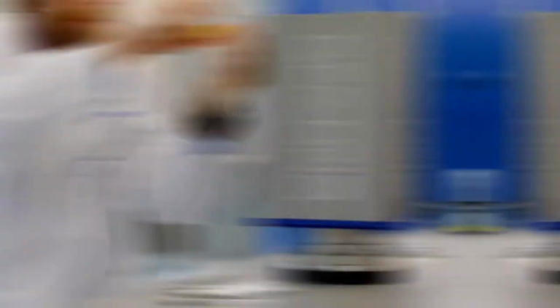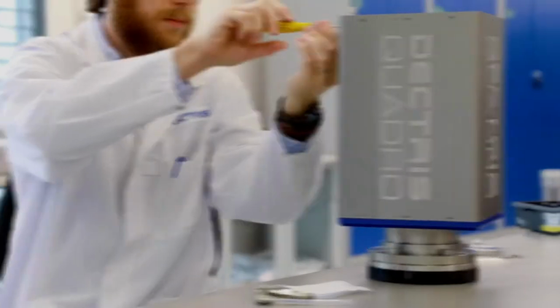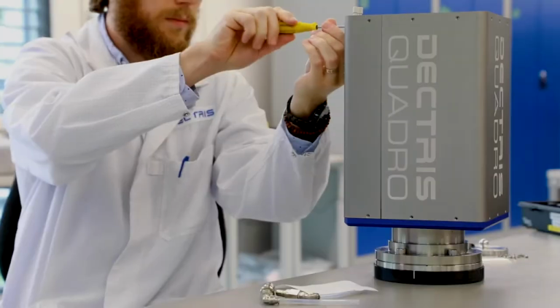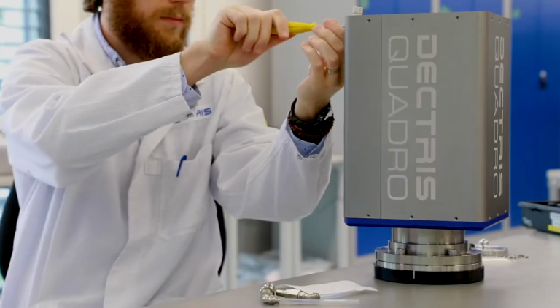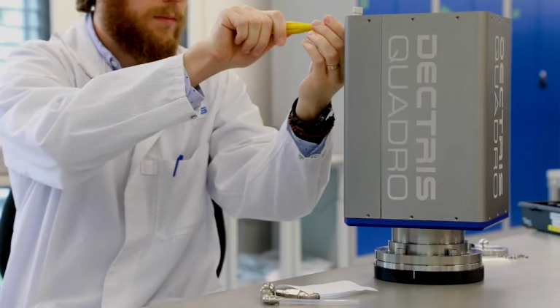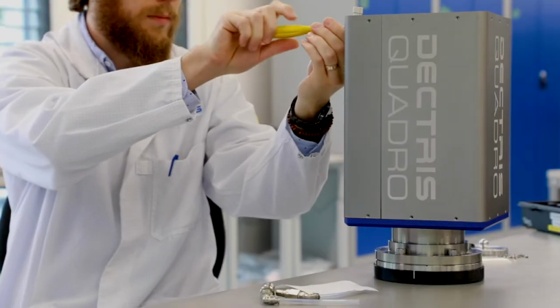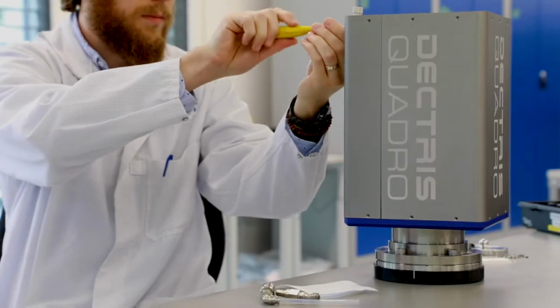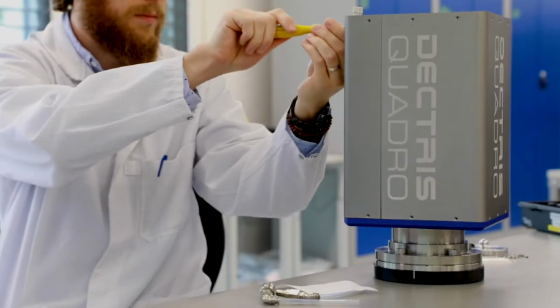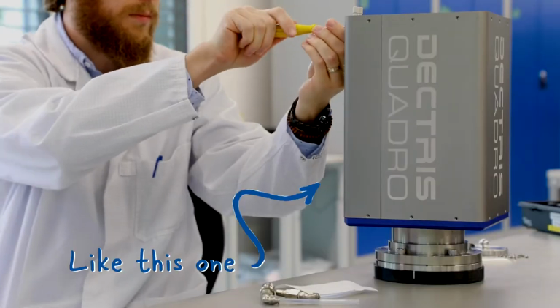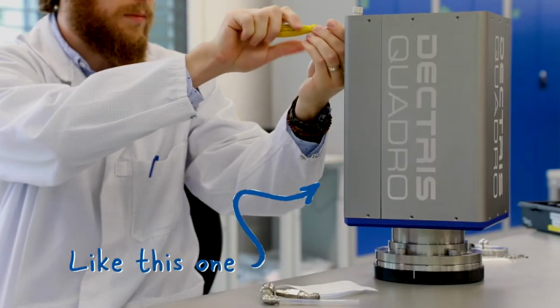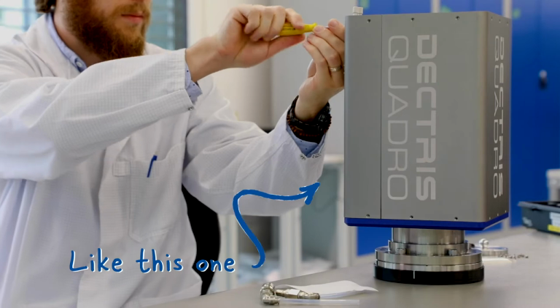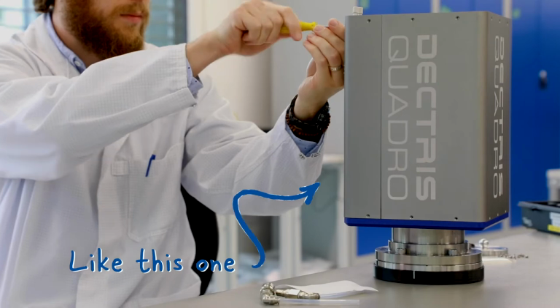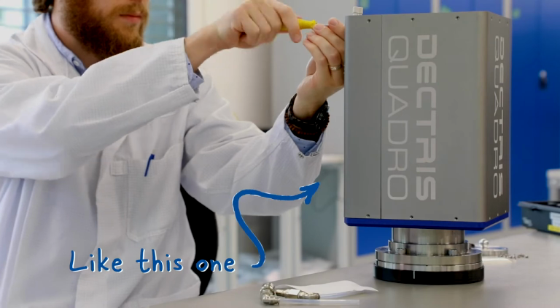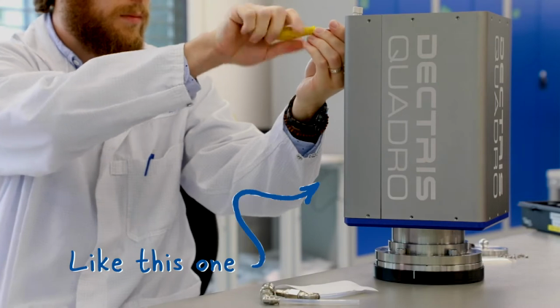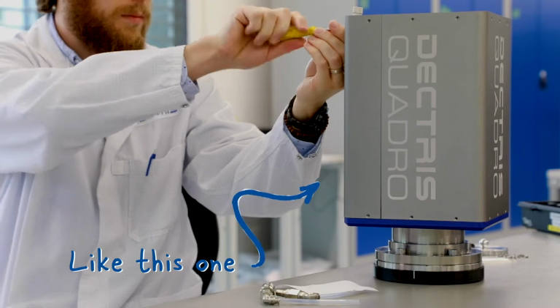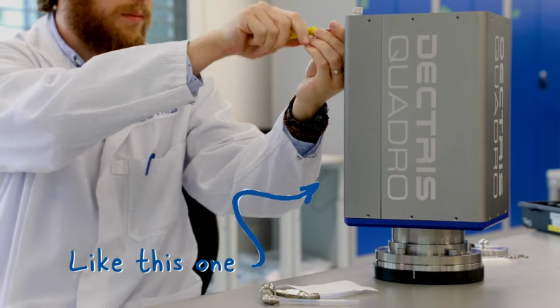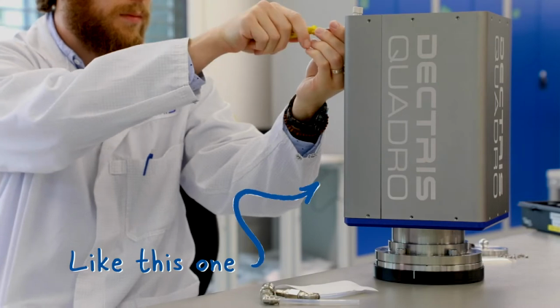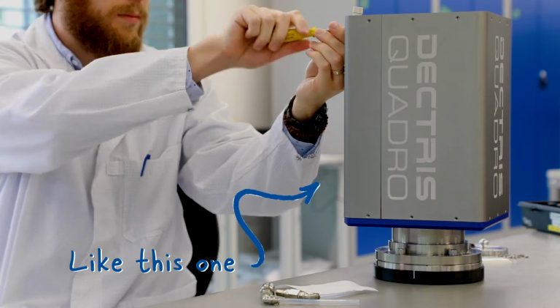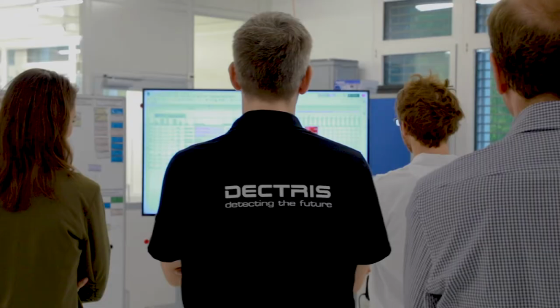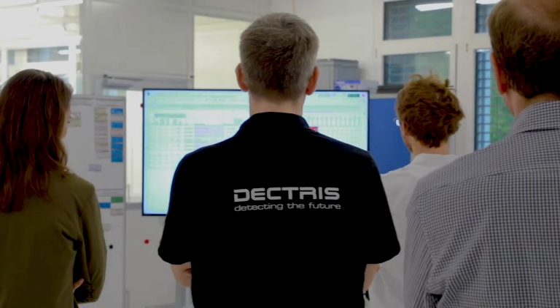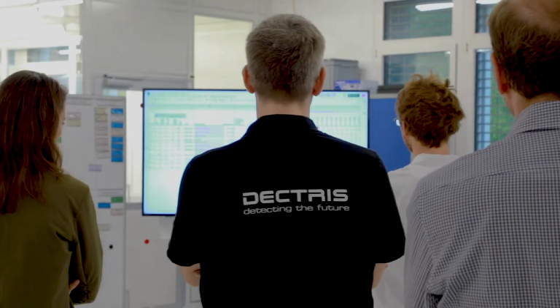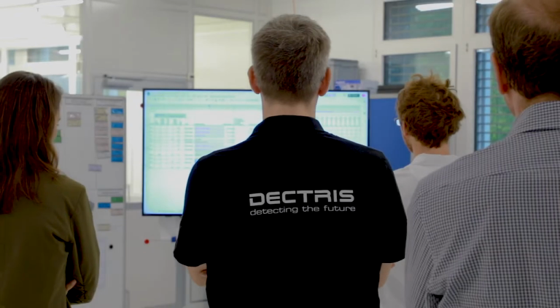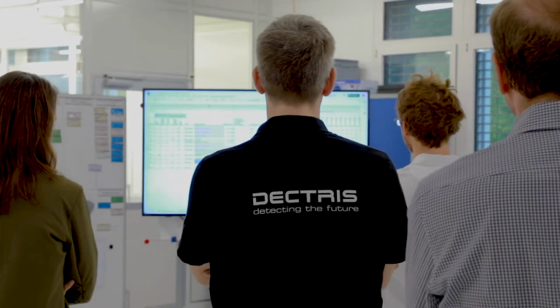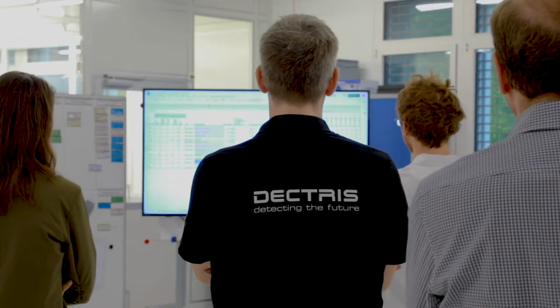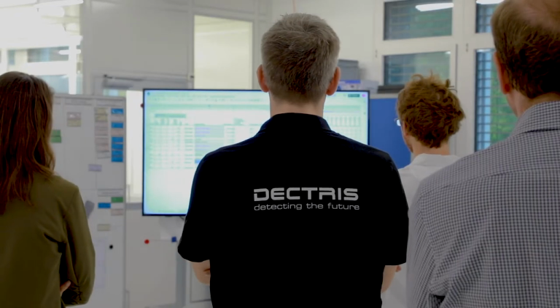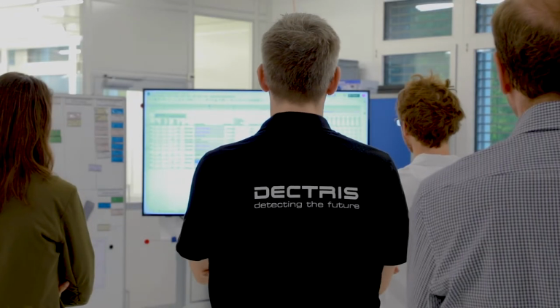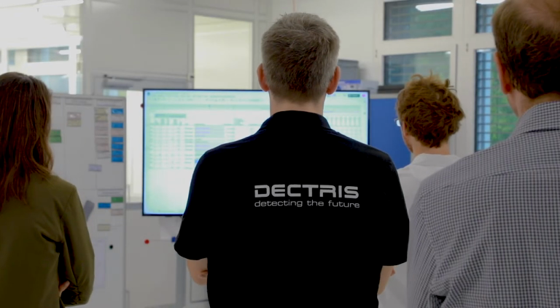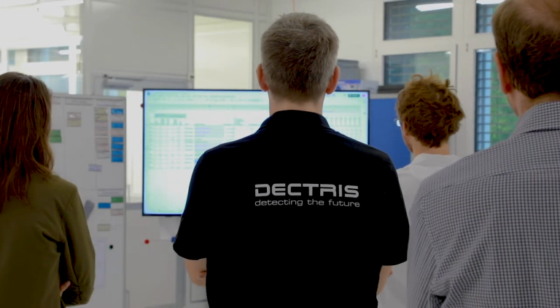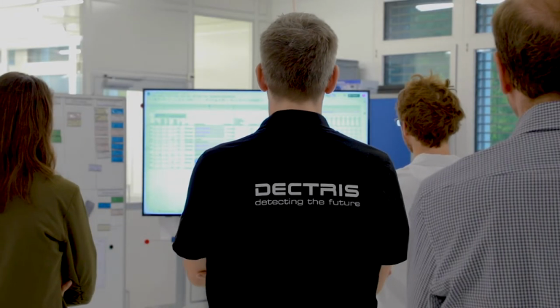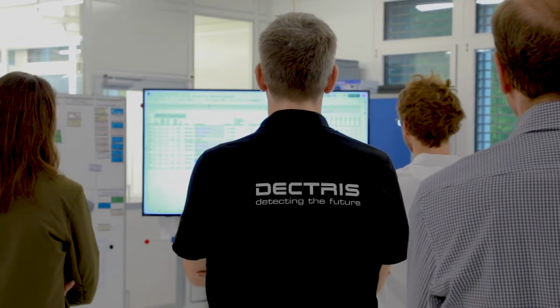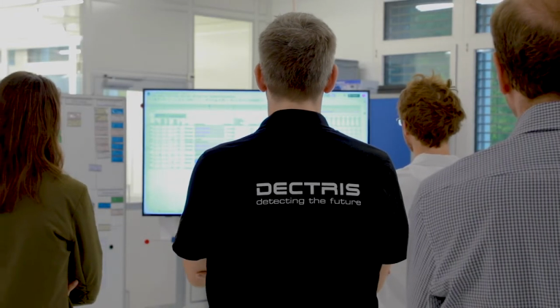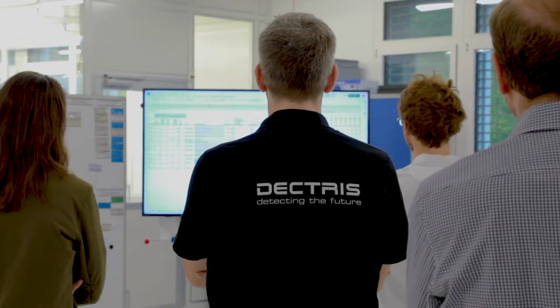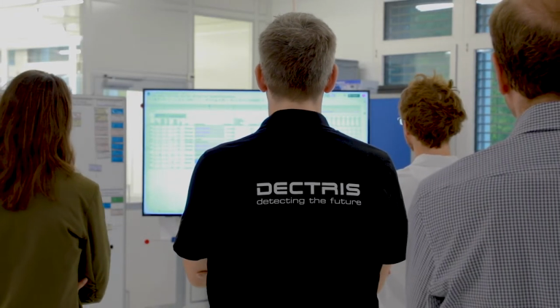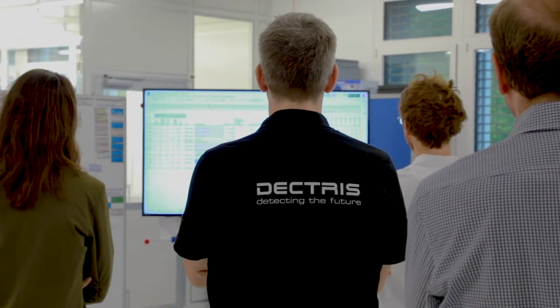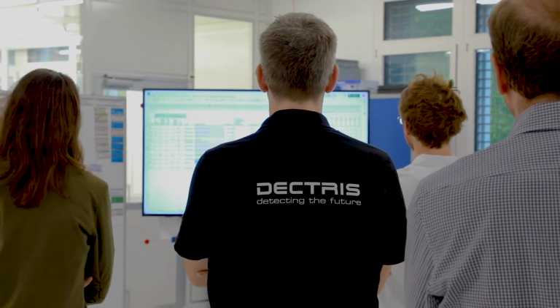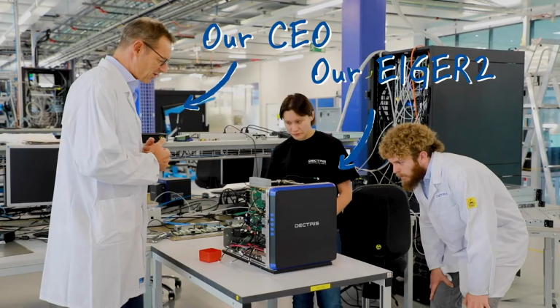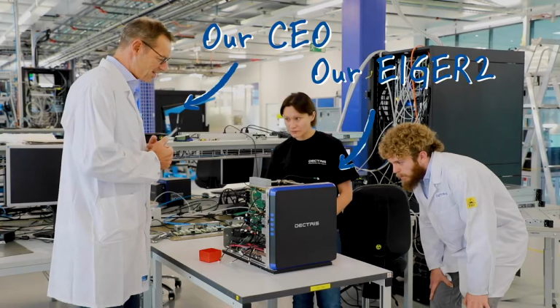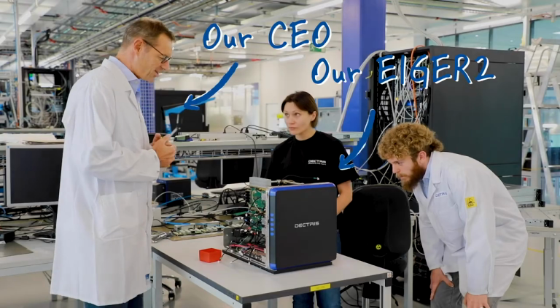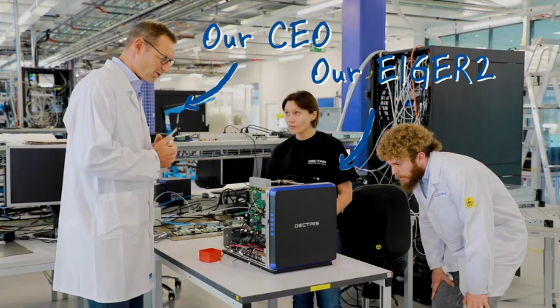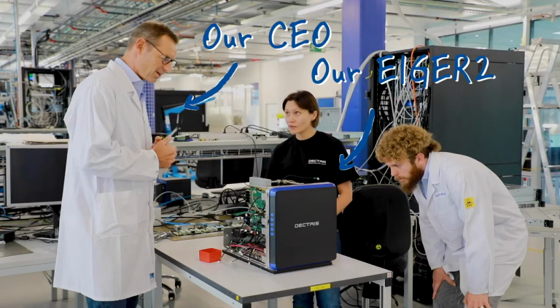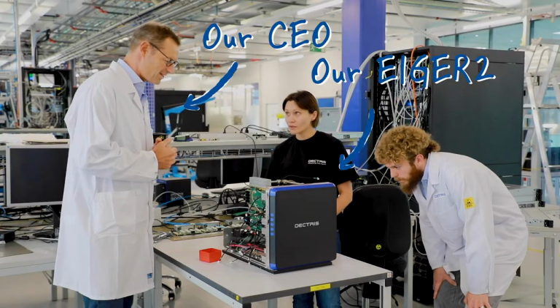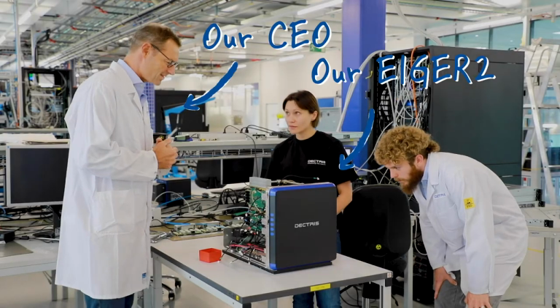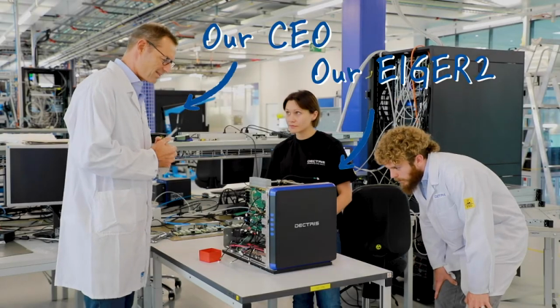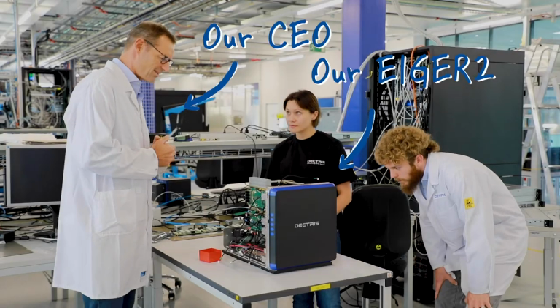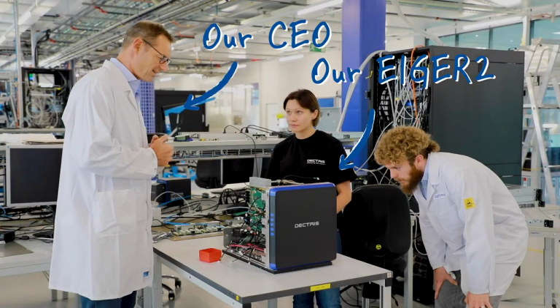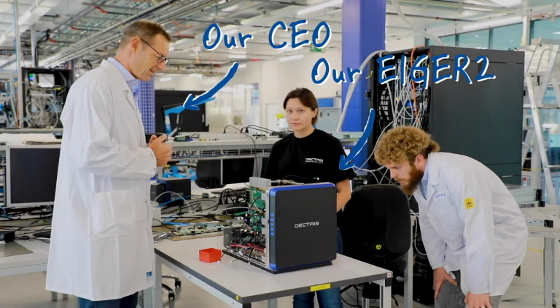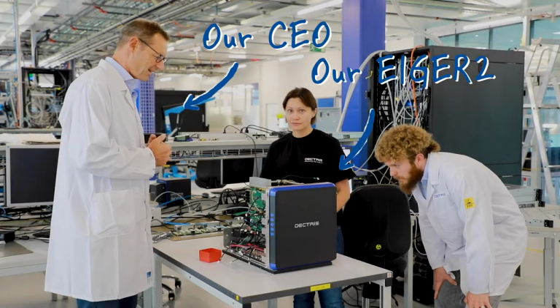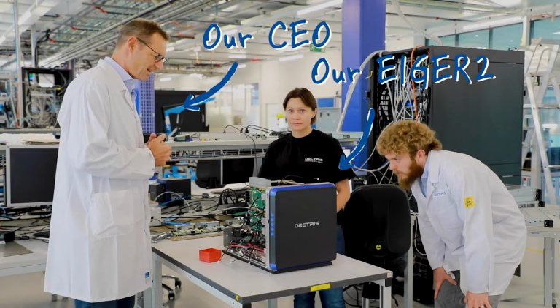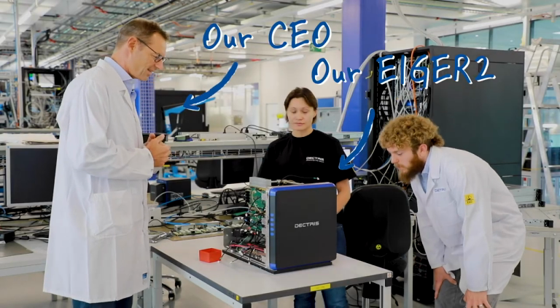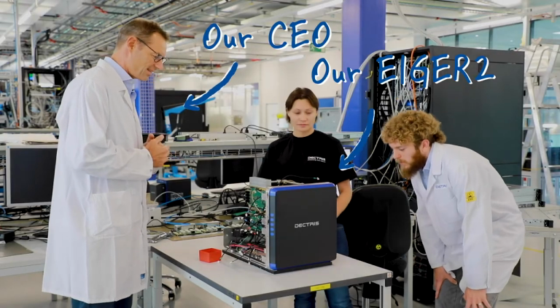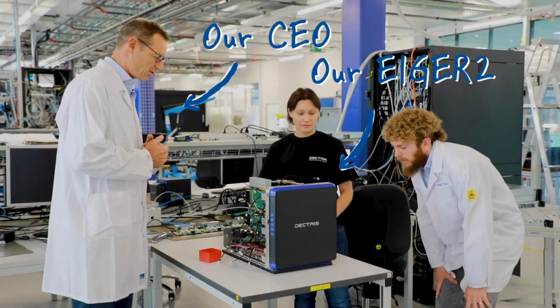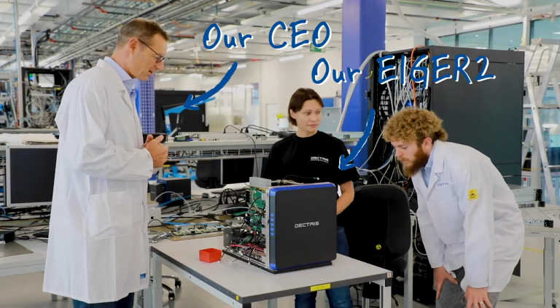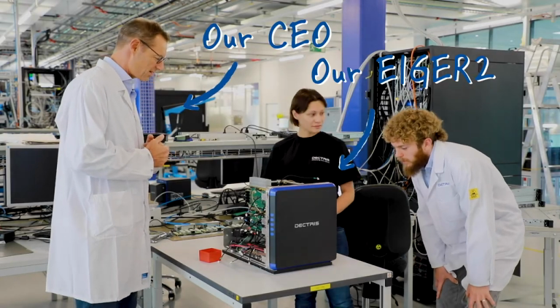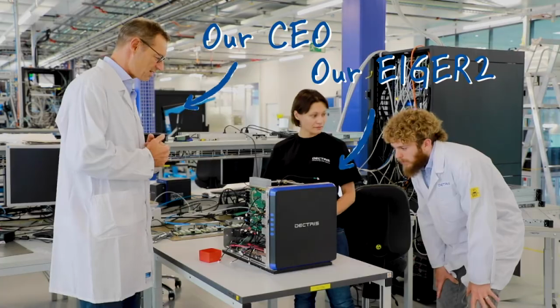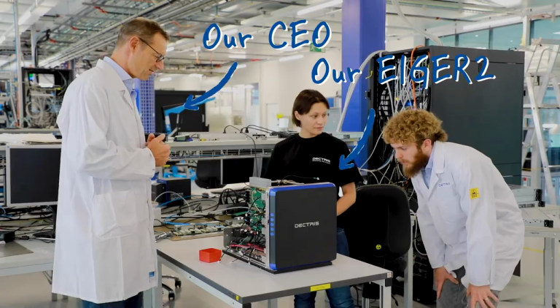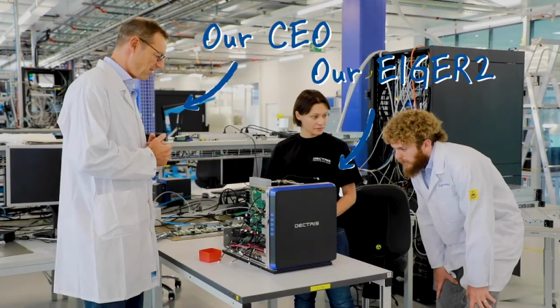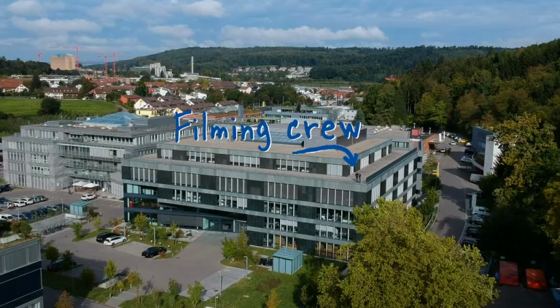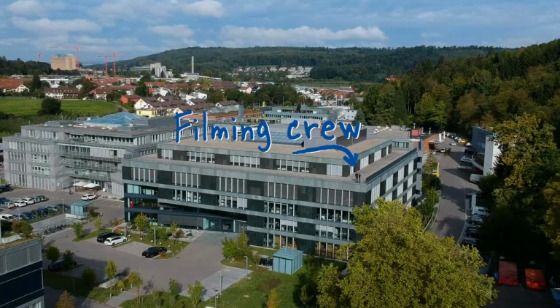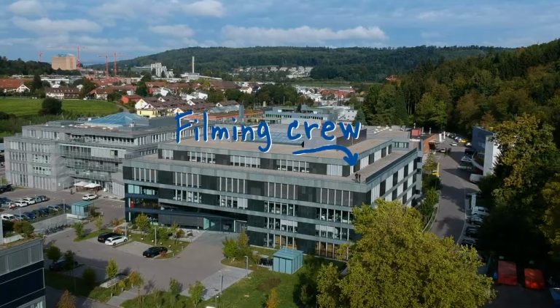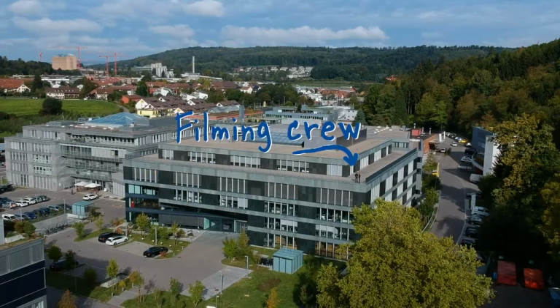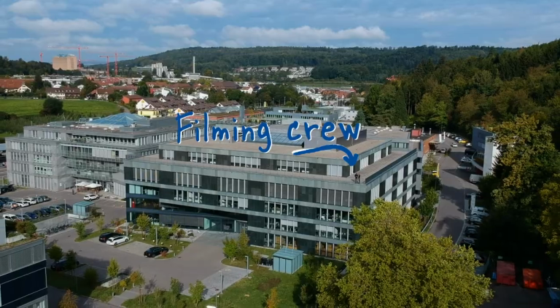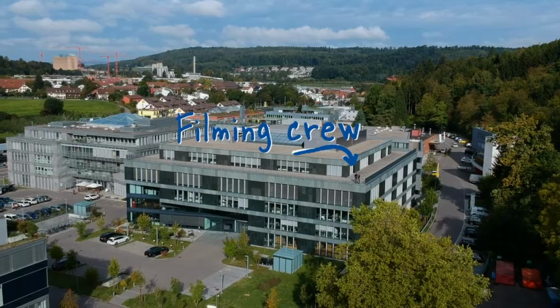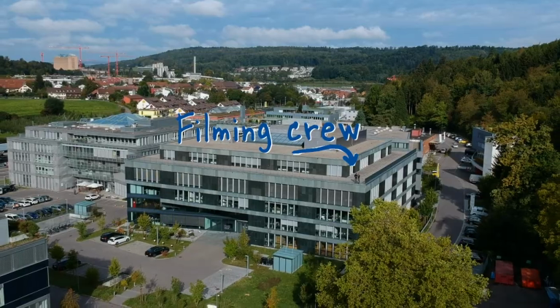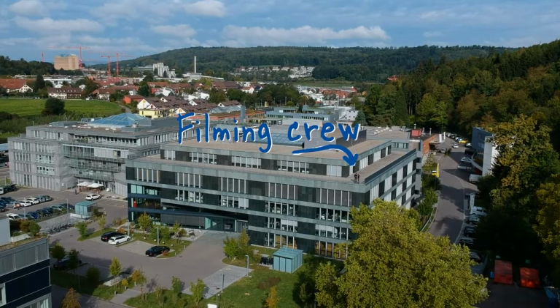Dectris cameras, also known as X-ray and electron detectors, are developed, produced, and sold here in Baden, Switzerland.